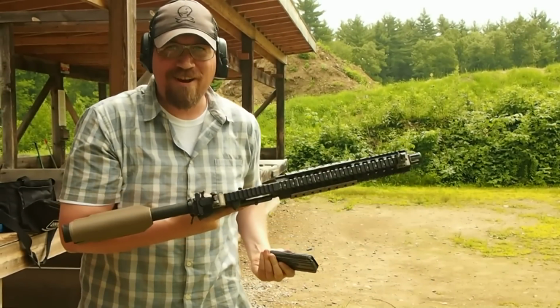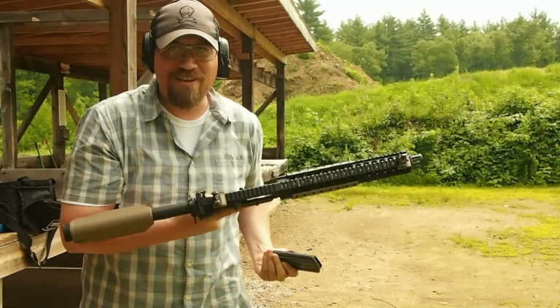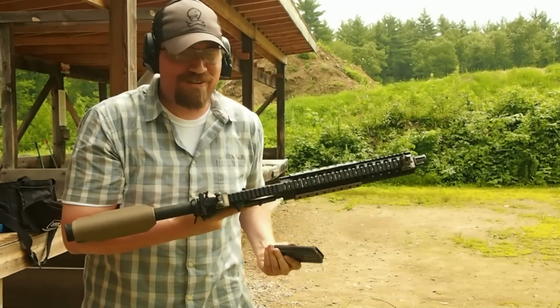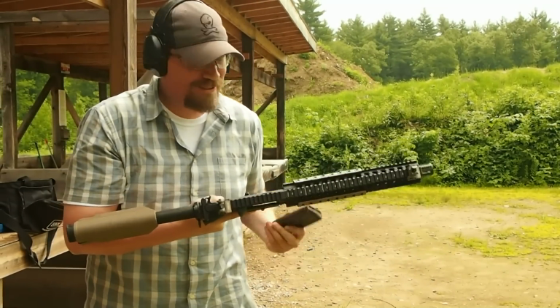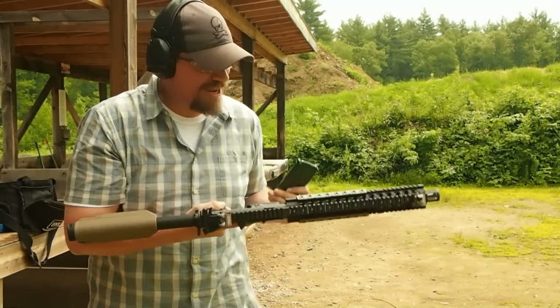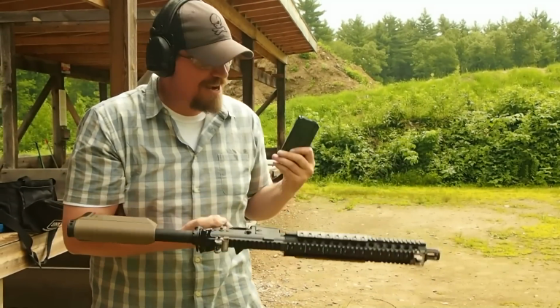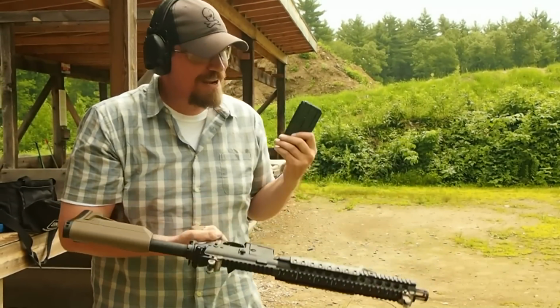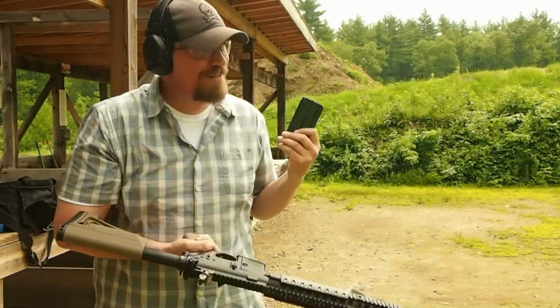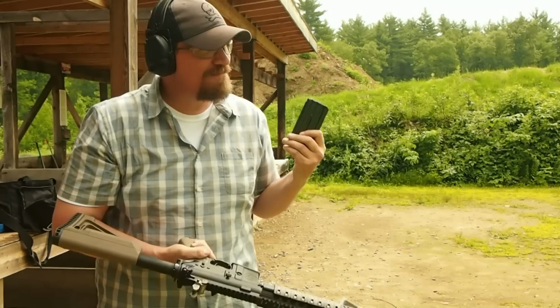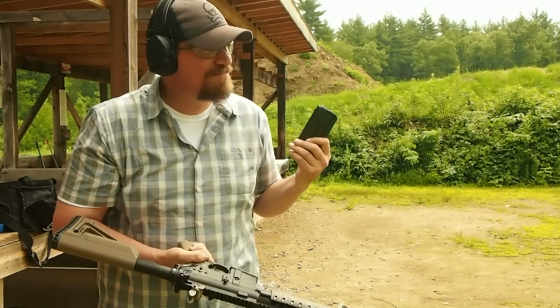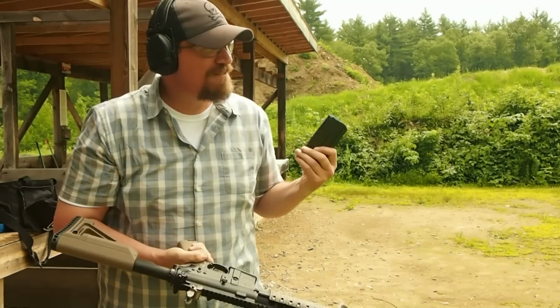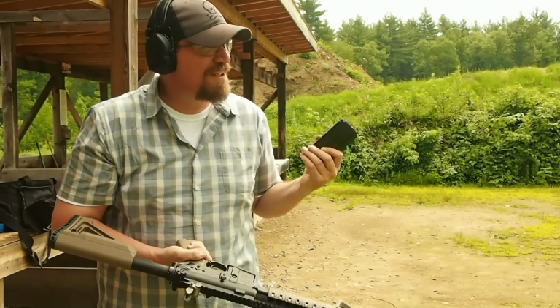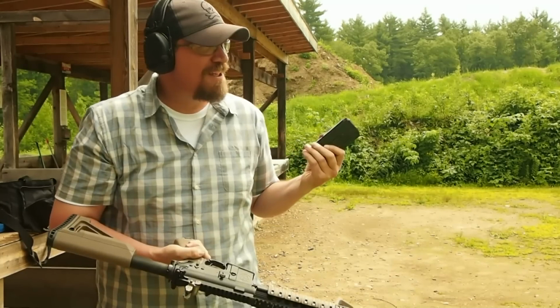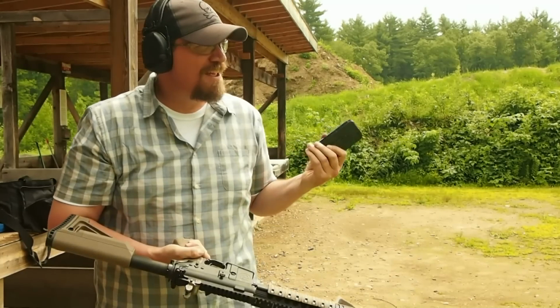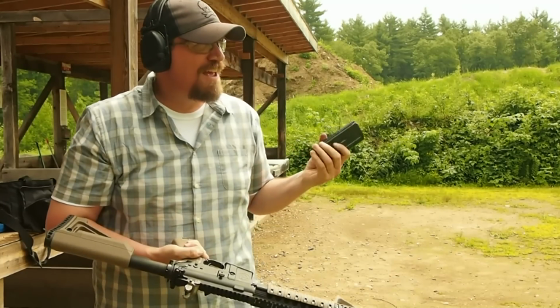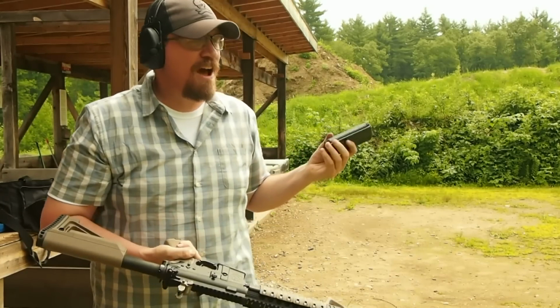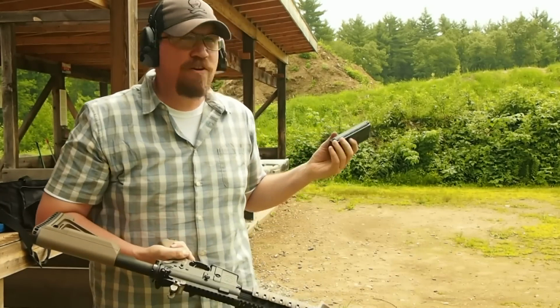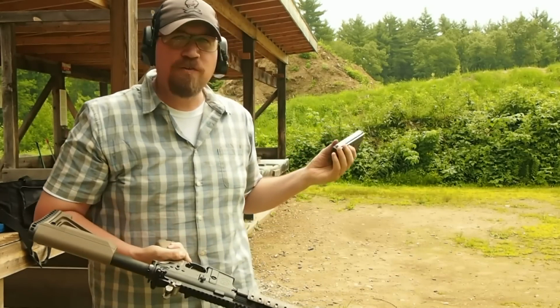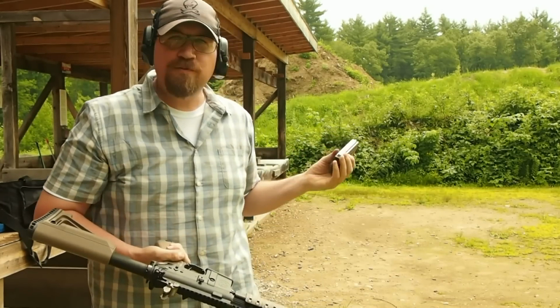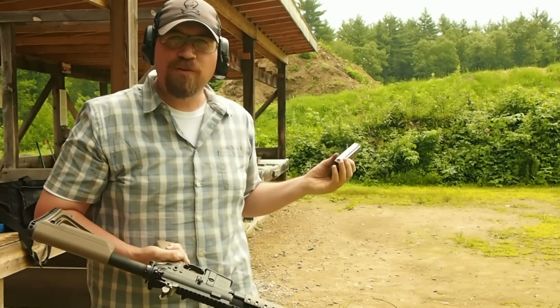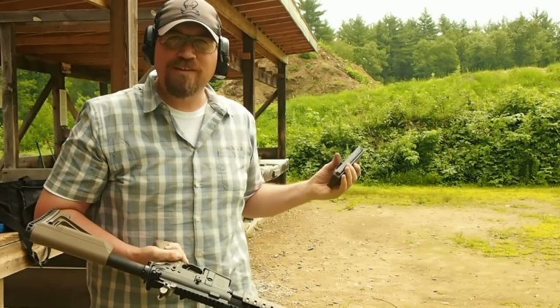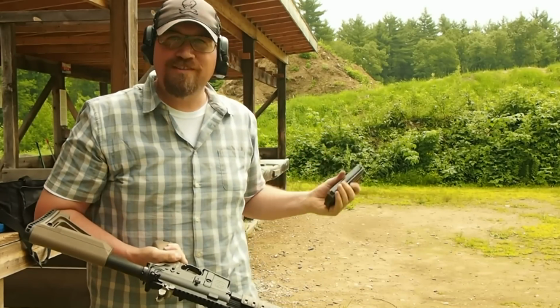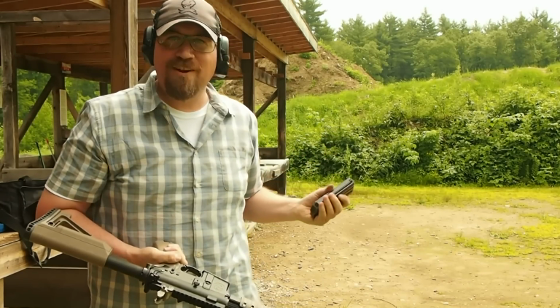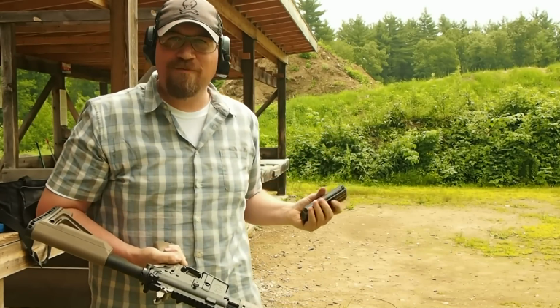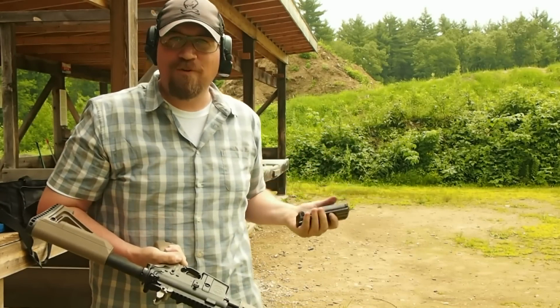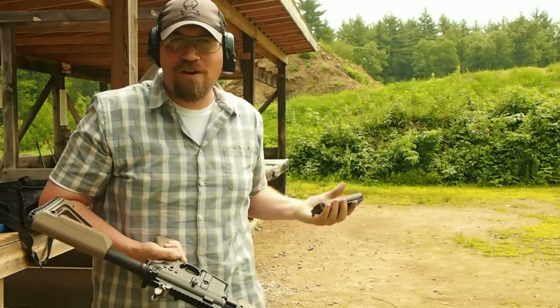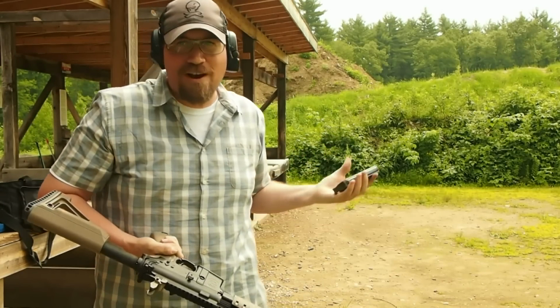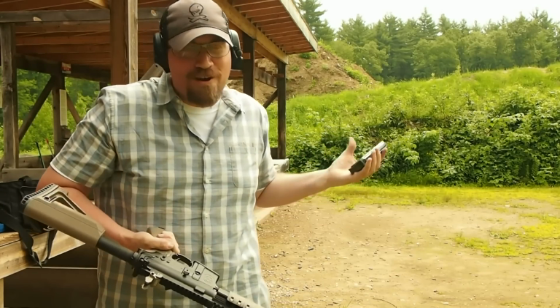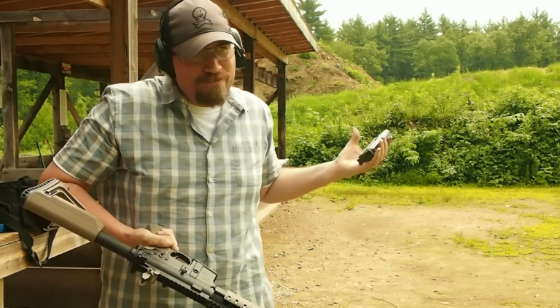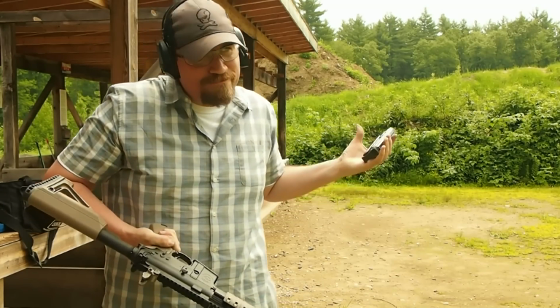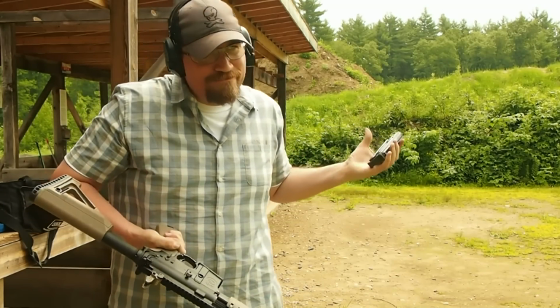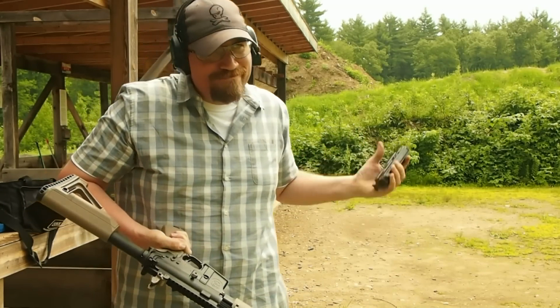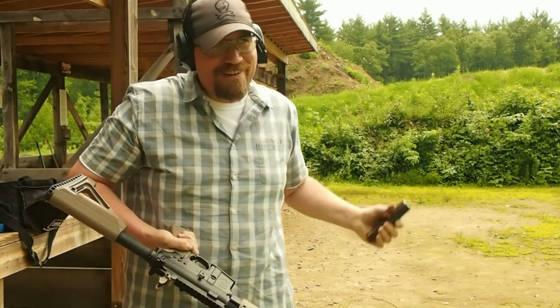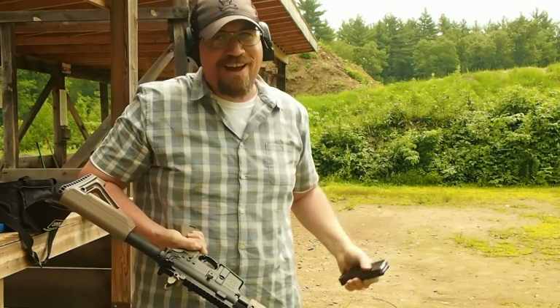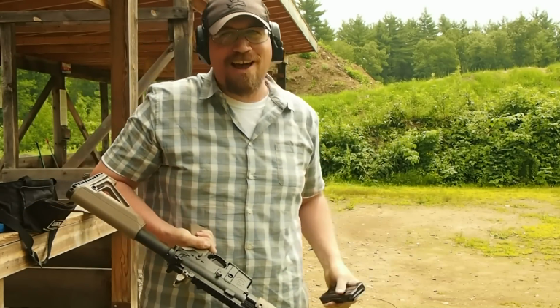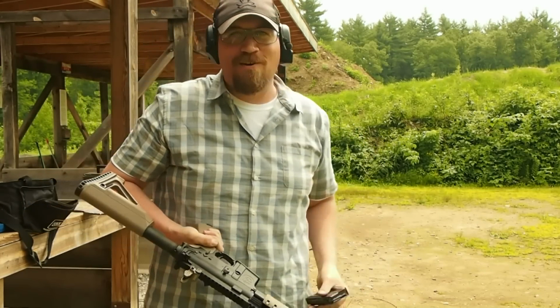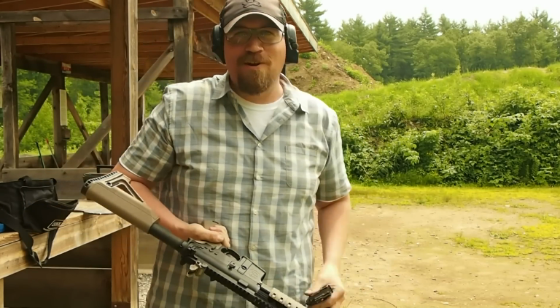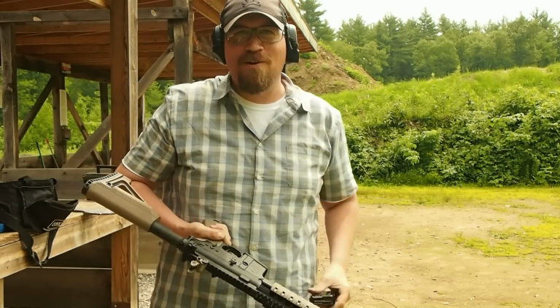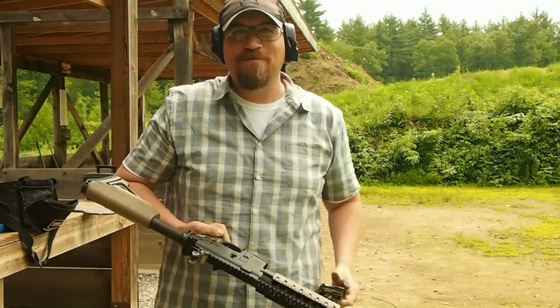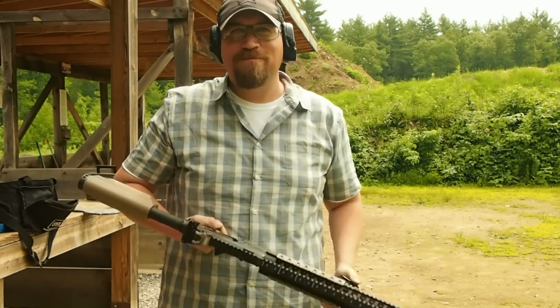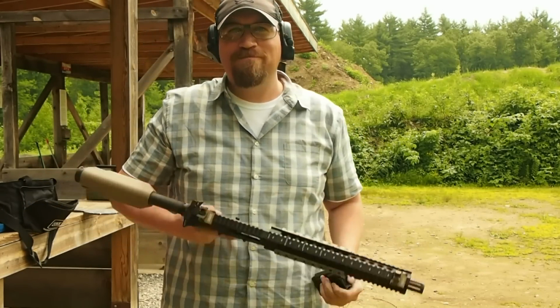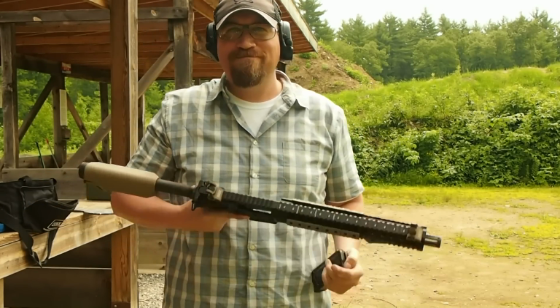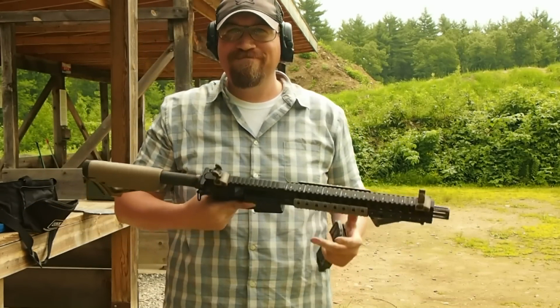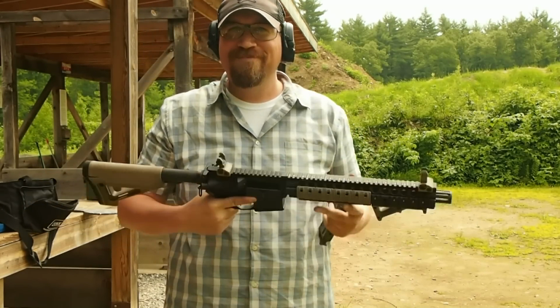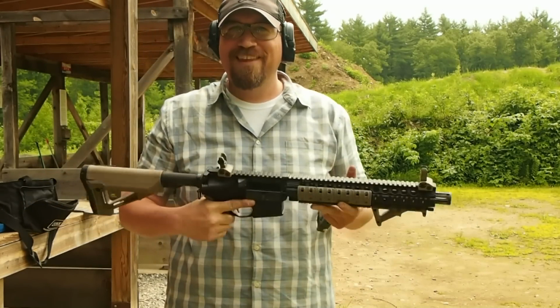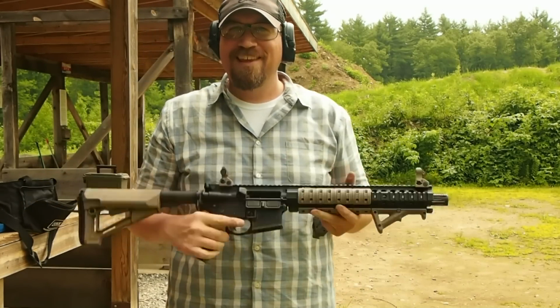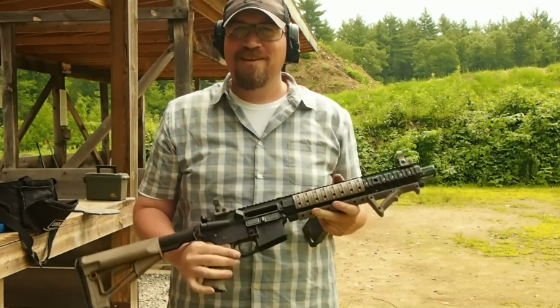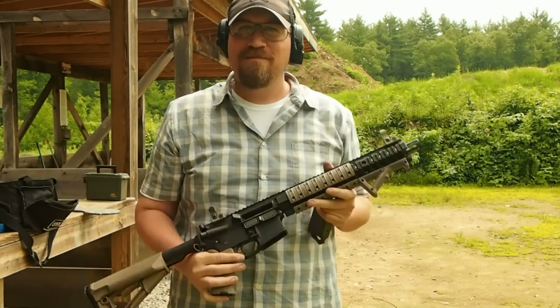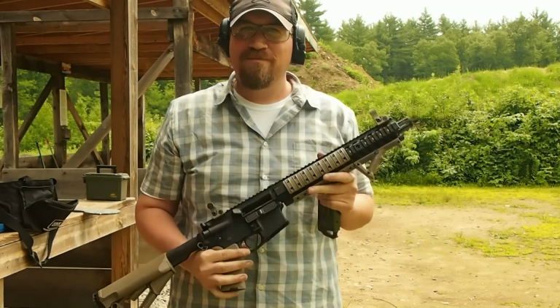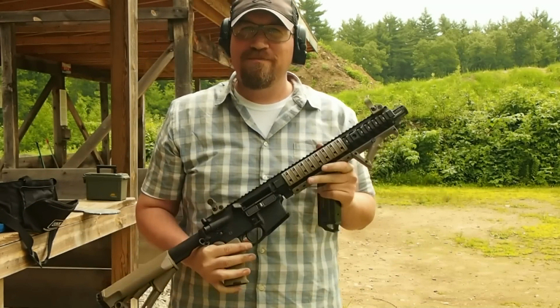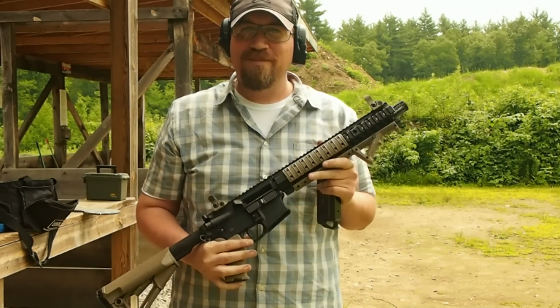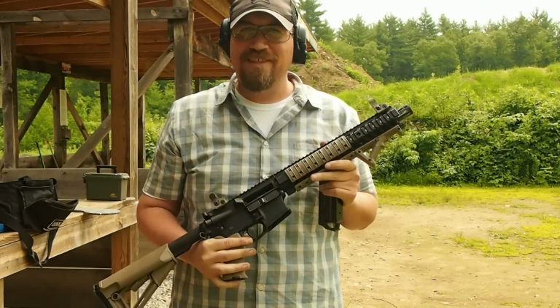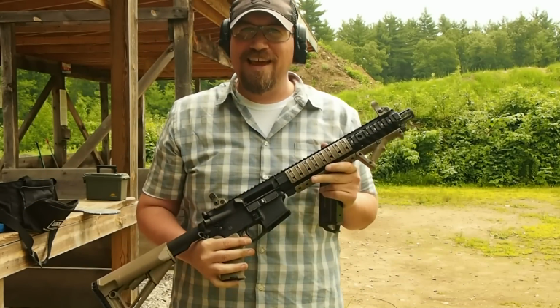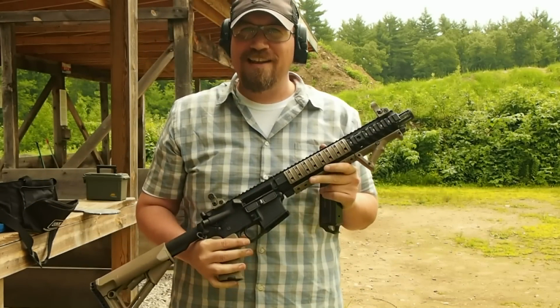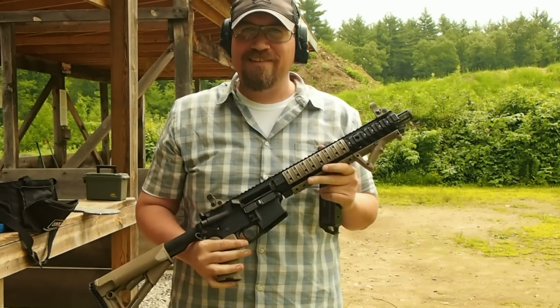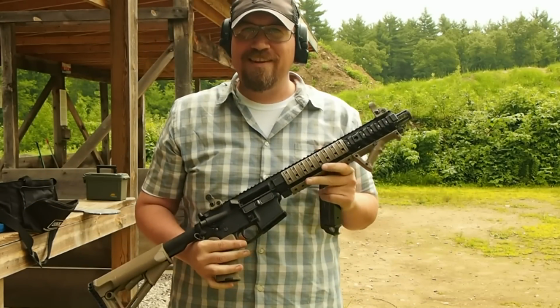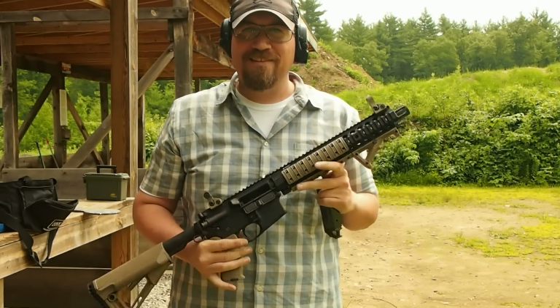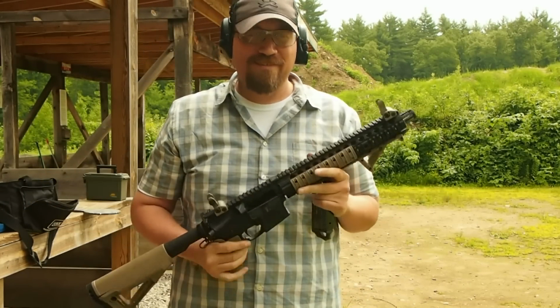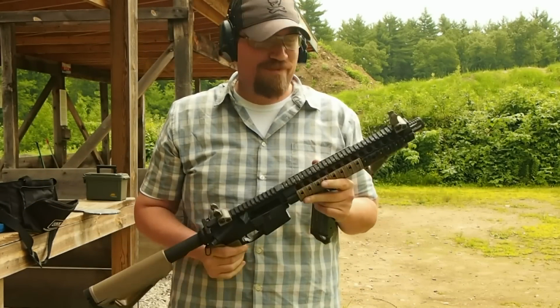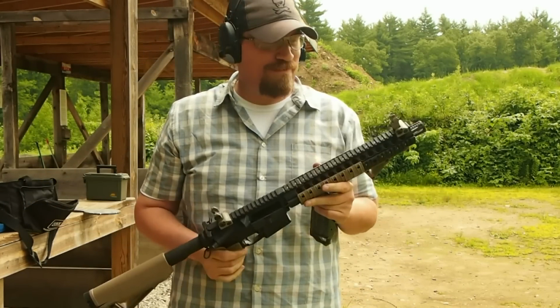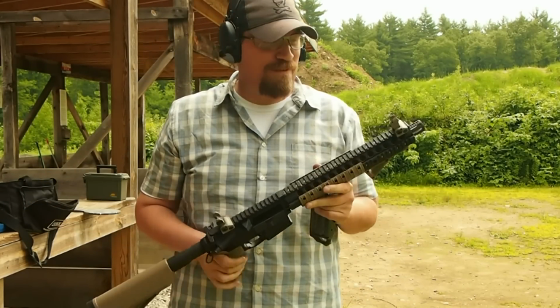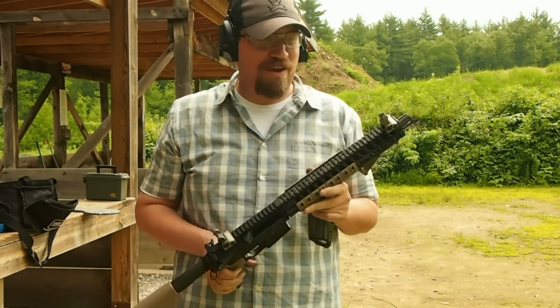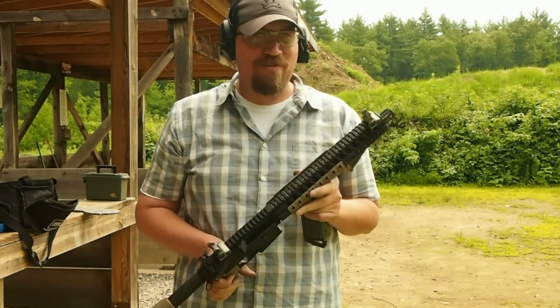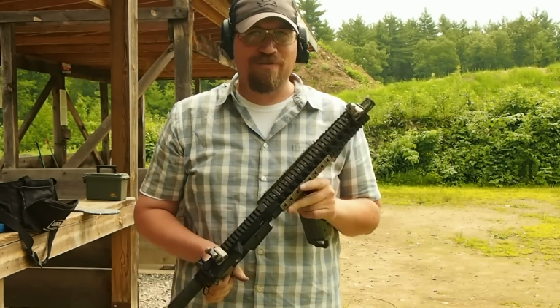Rather exciting. How useful it is on full auto, I don't know, but that's it — .50 Beowulf.